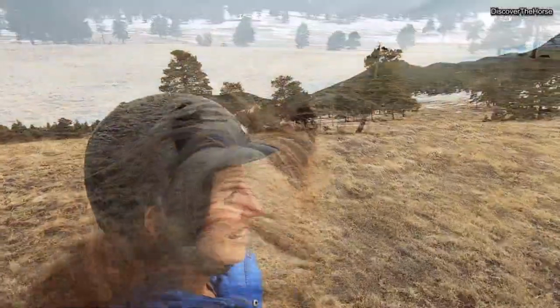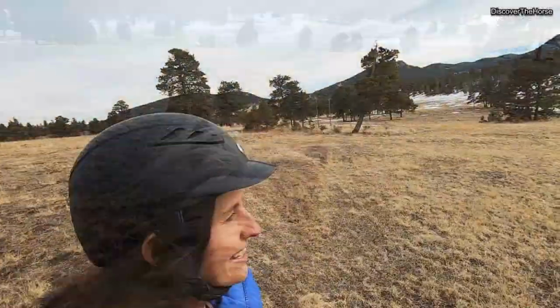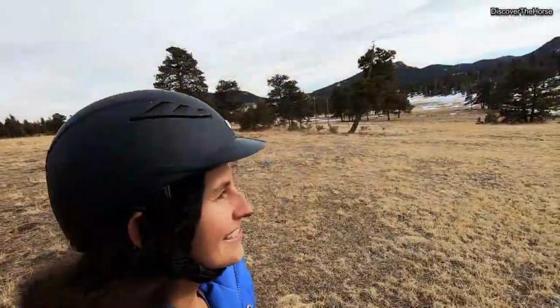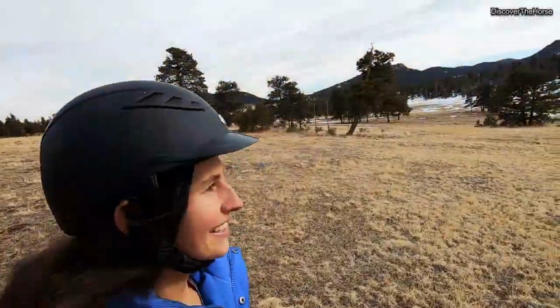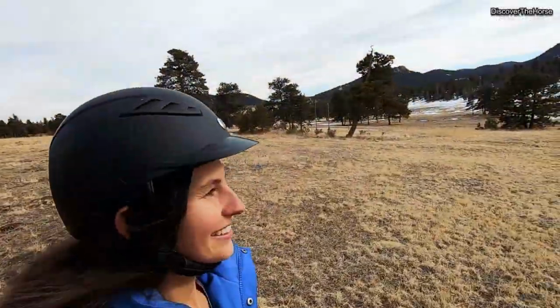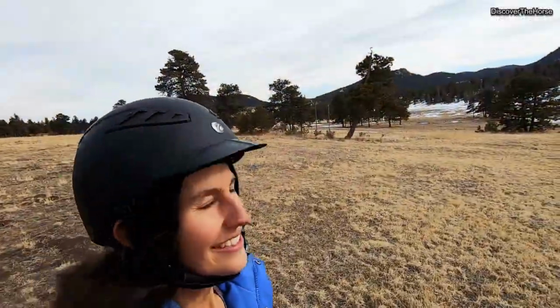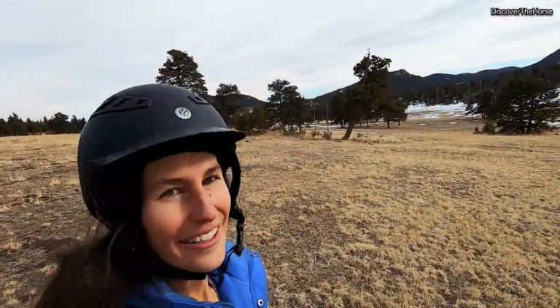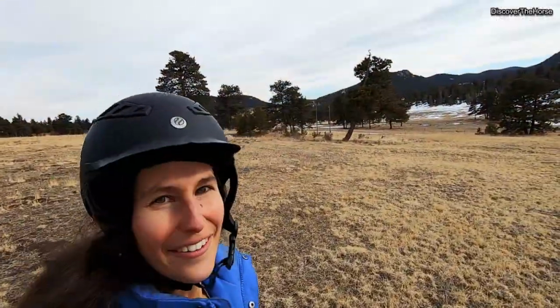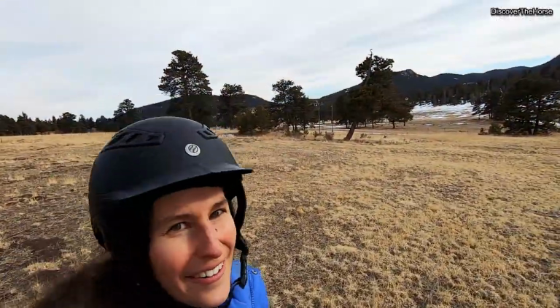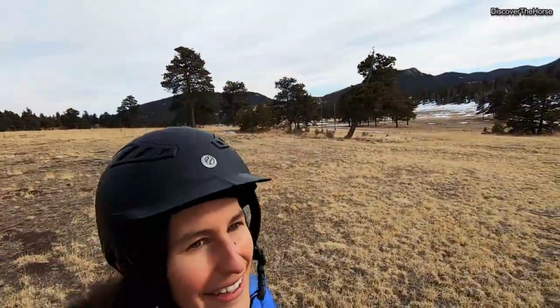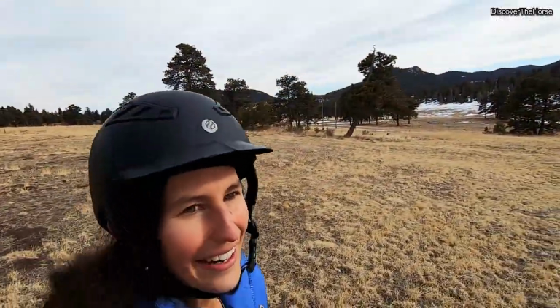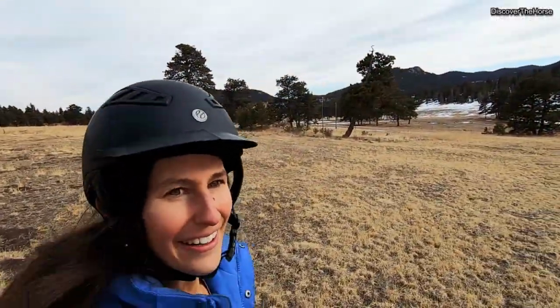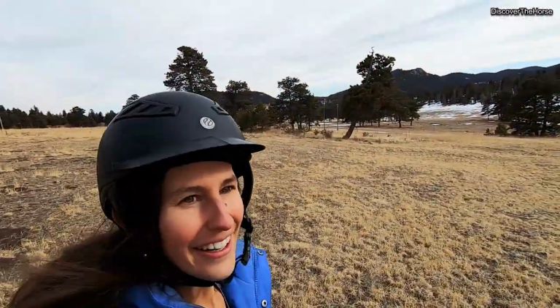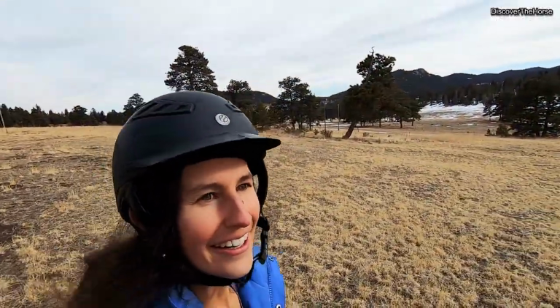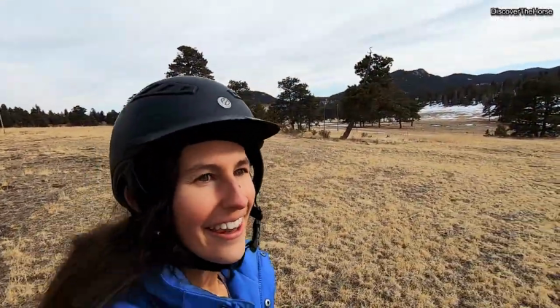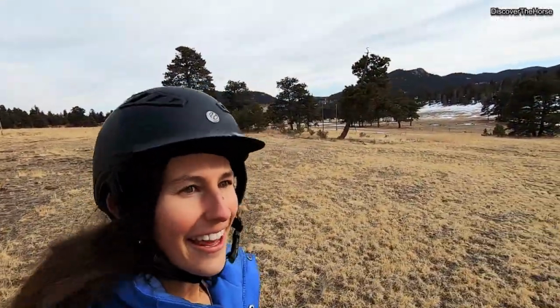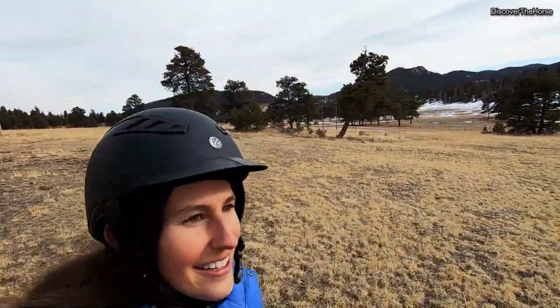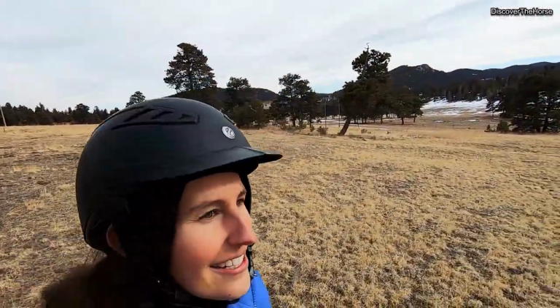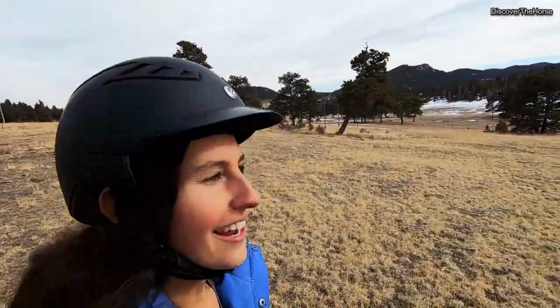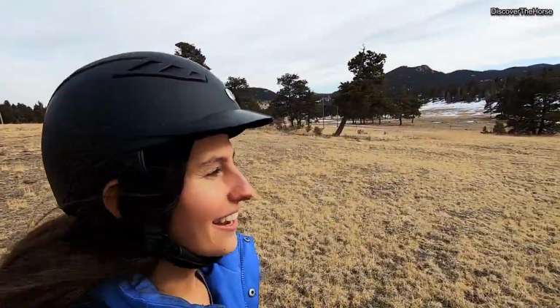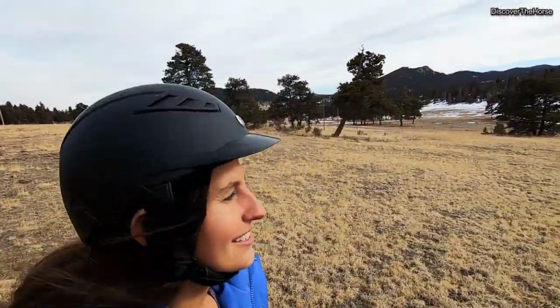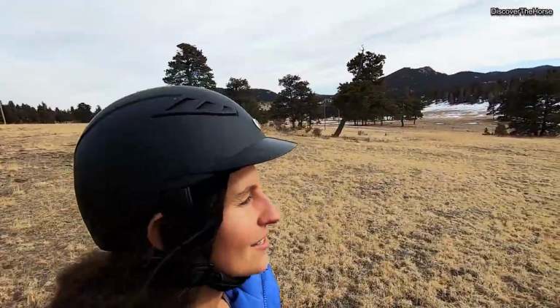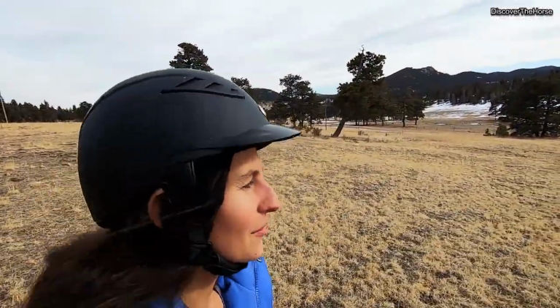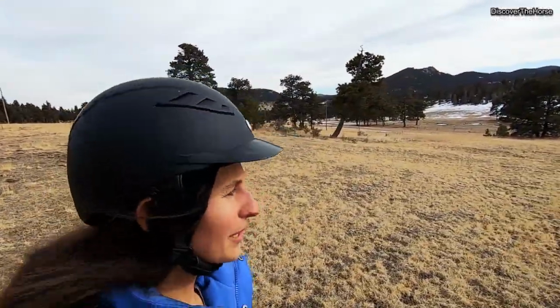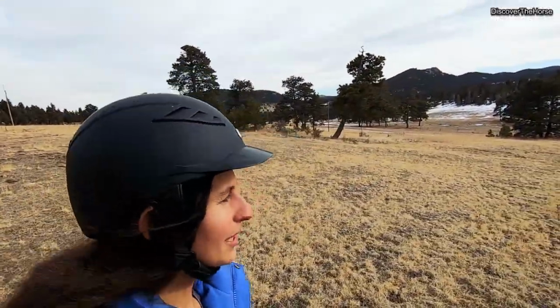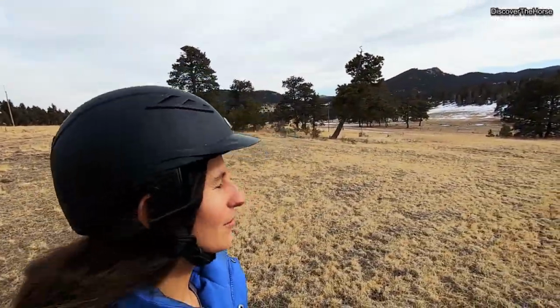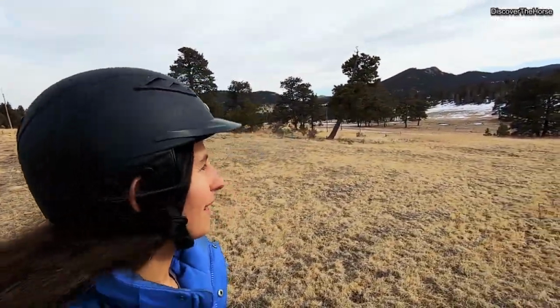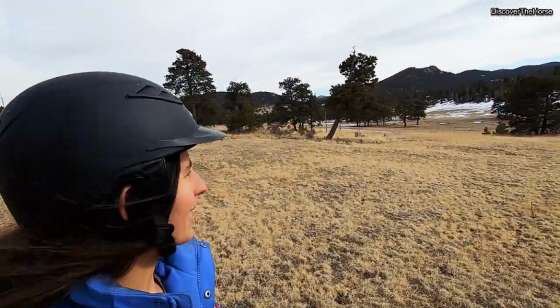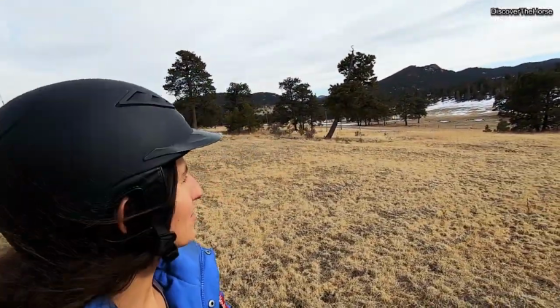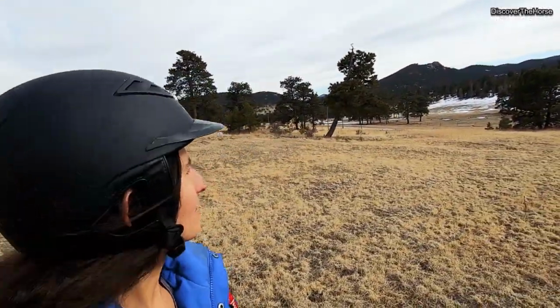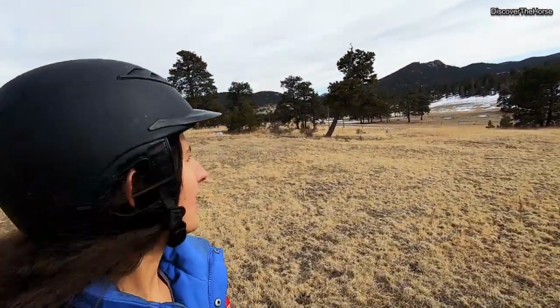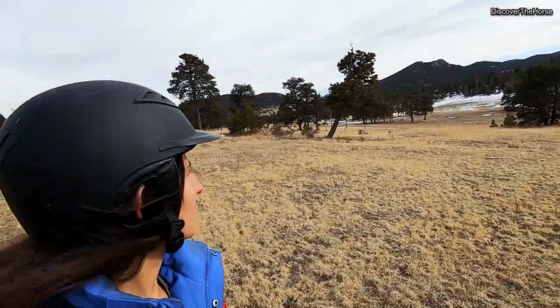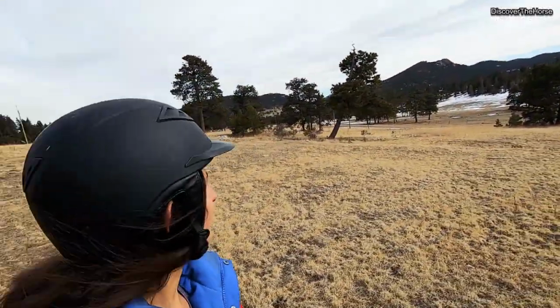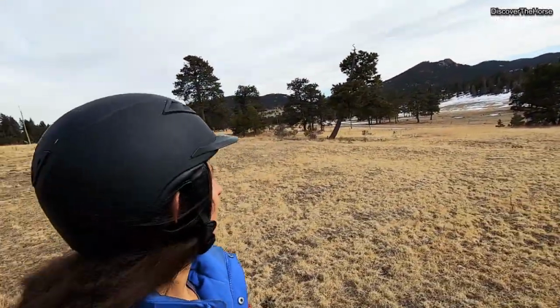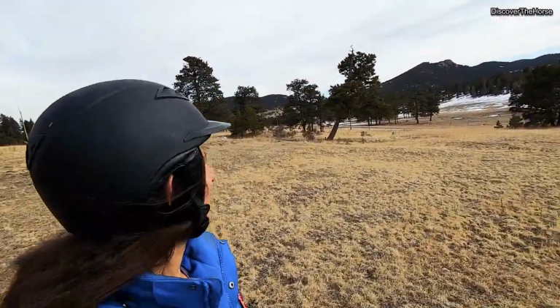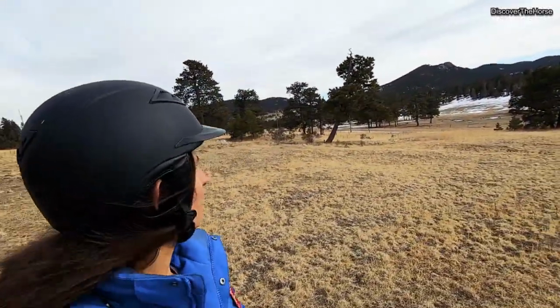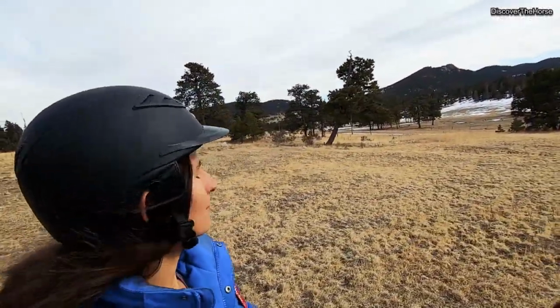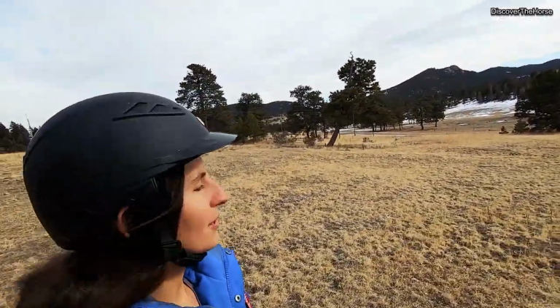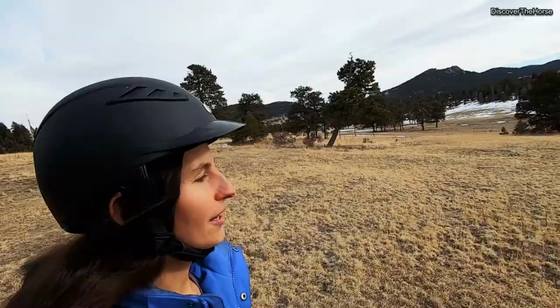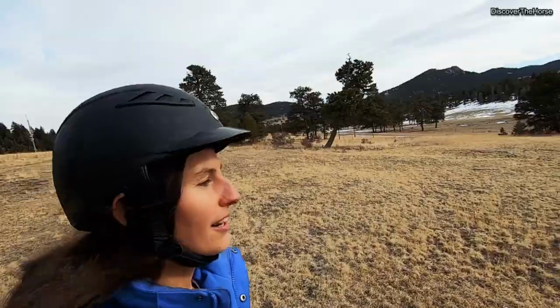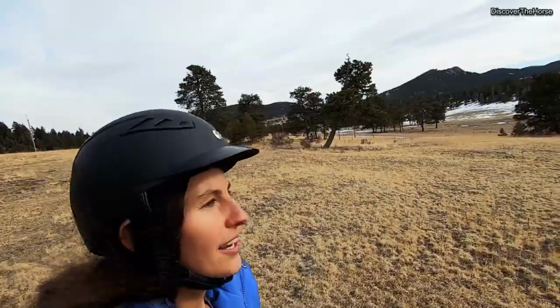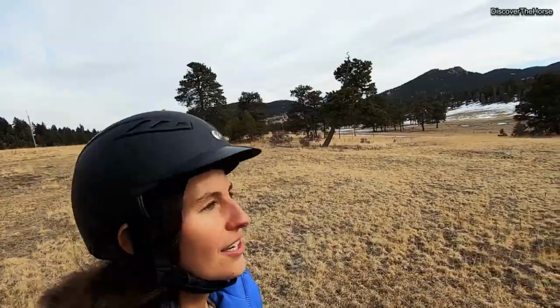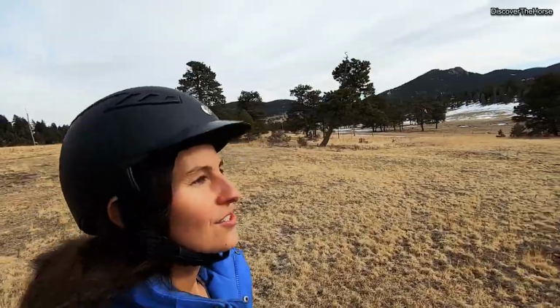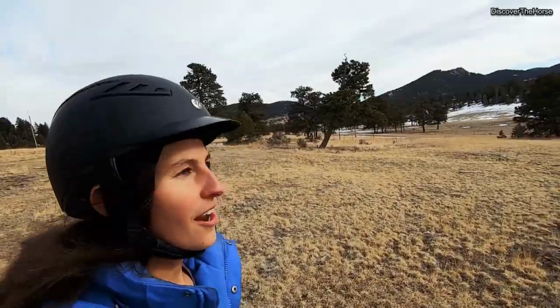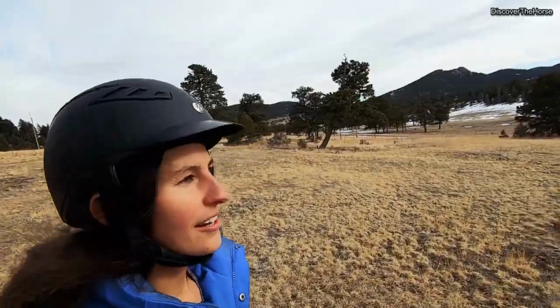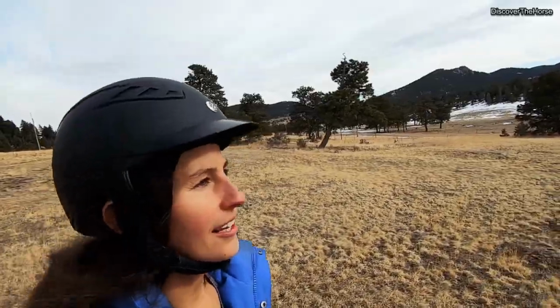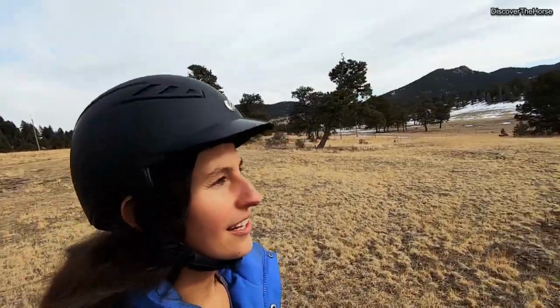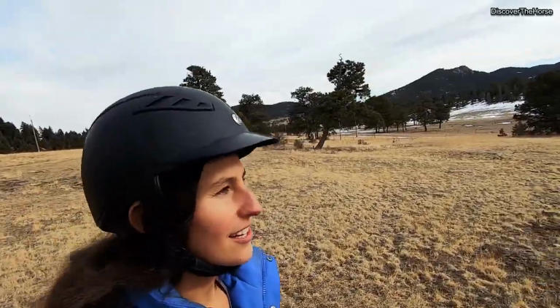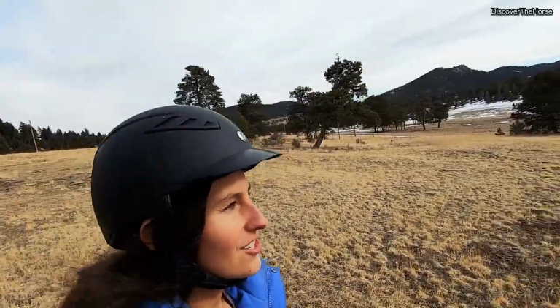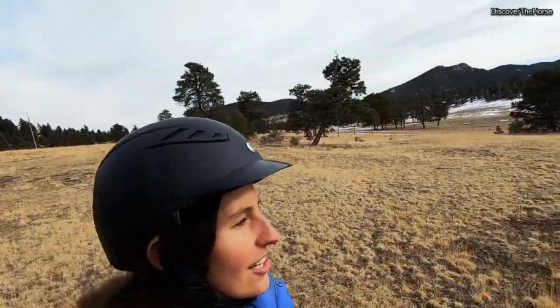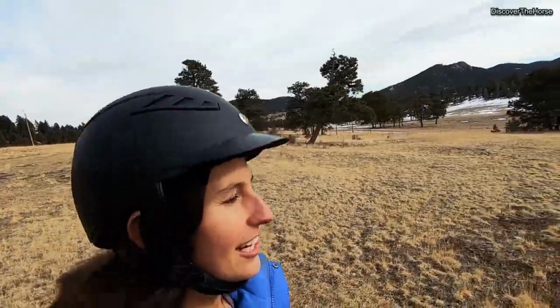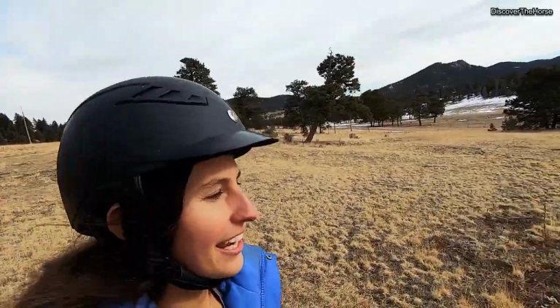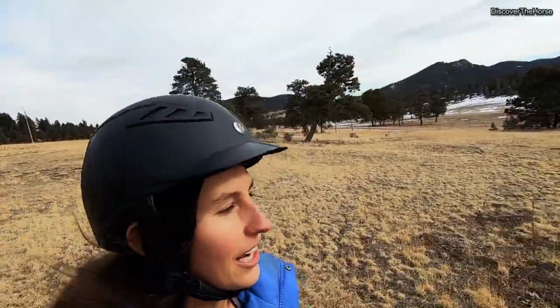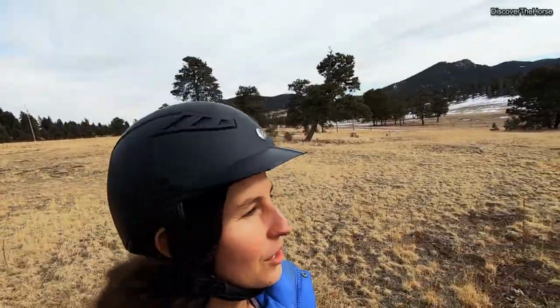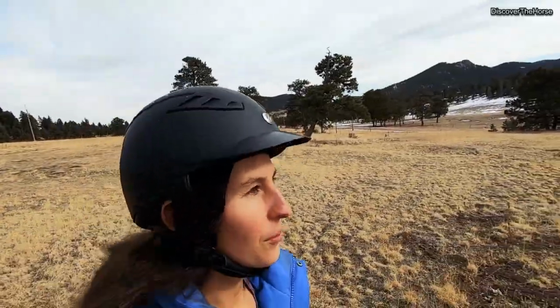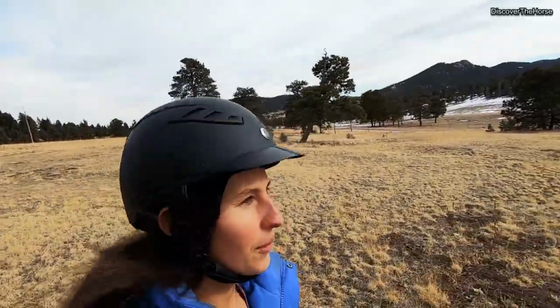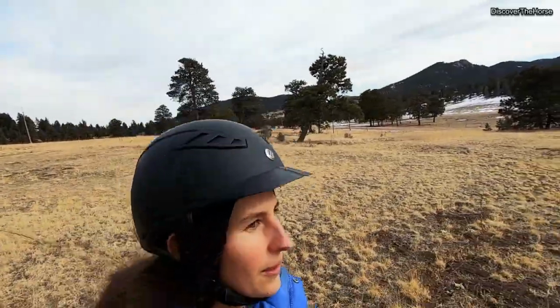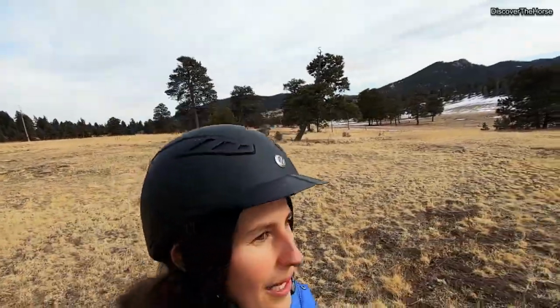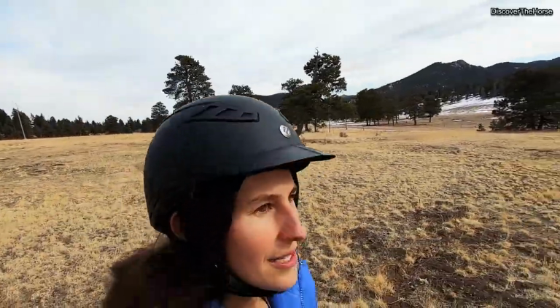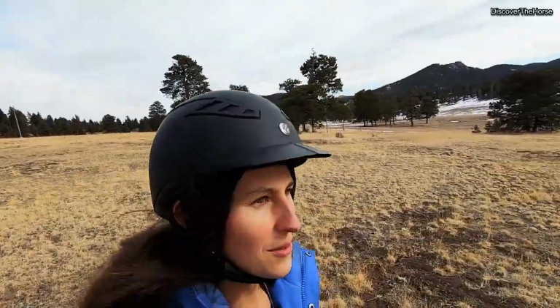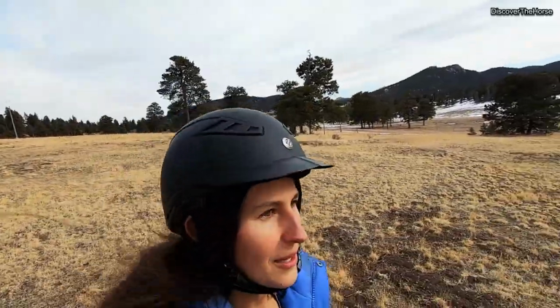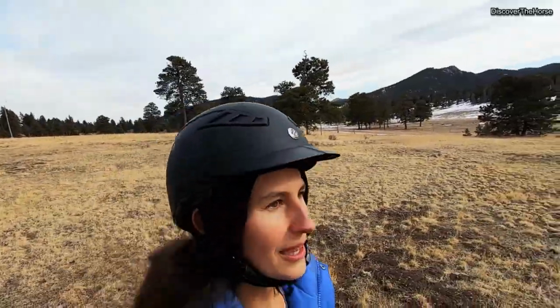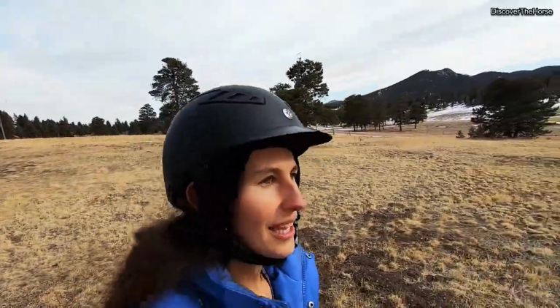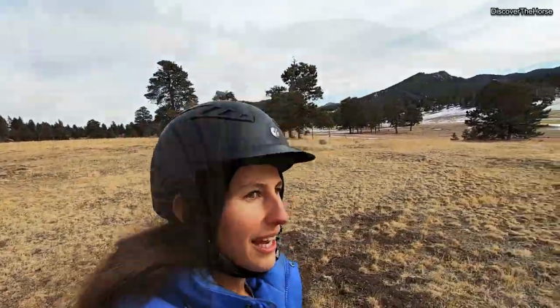There's a little dirt road down here that is a really fun exercise road — great for trotting, conditioning, canter work, that sort of thing.